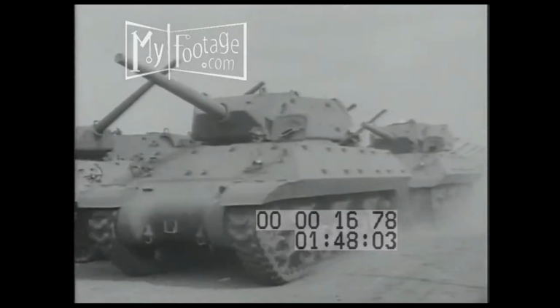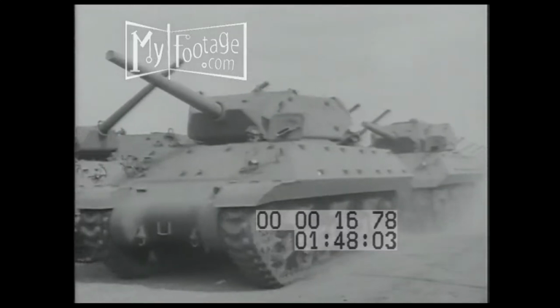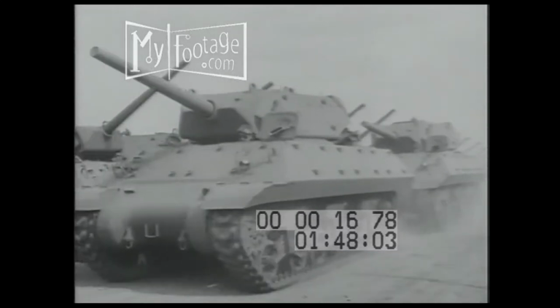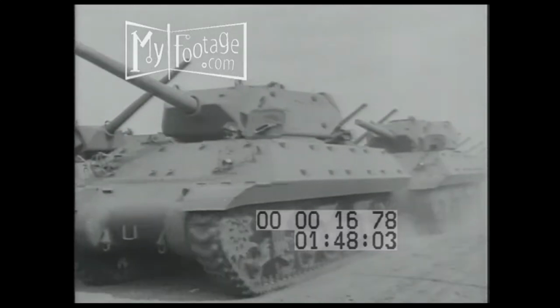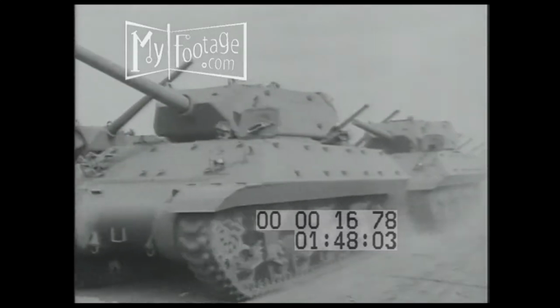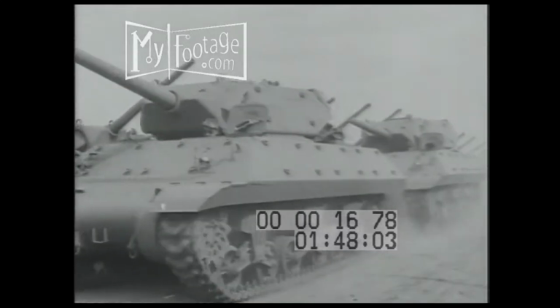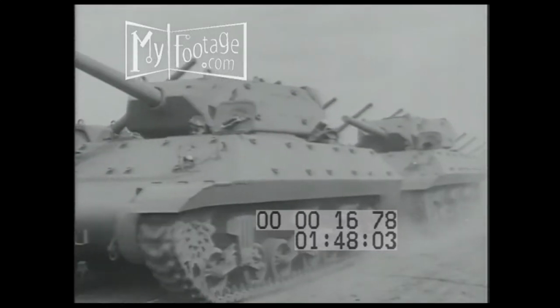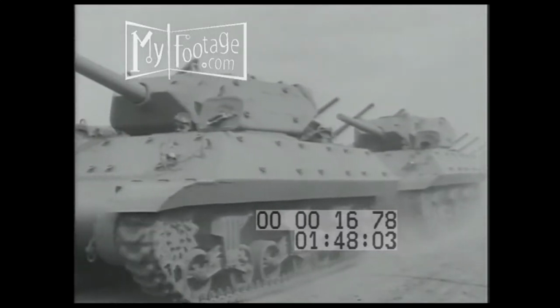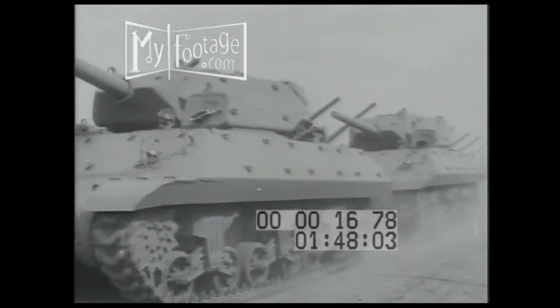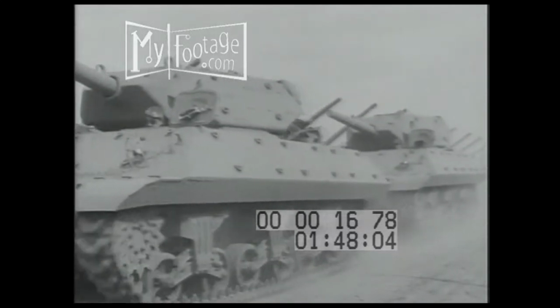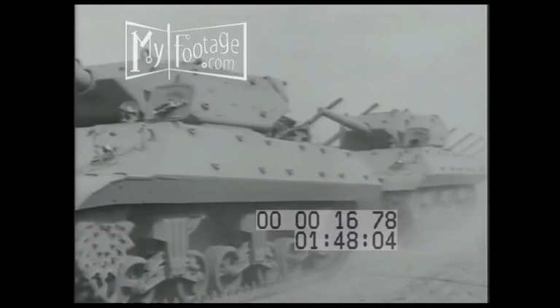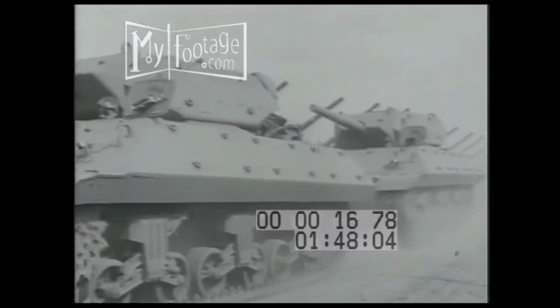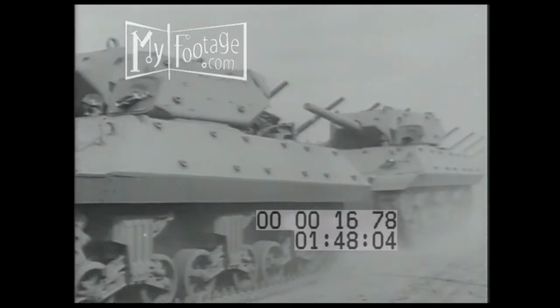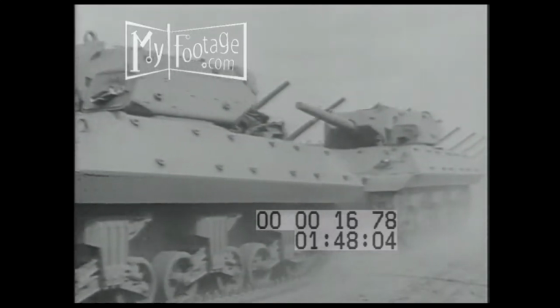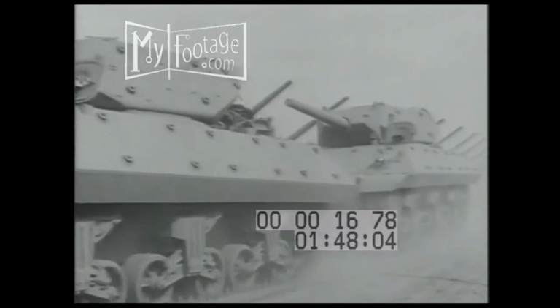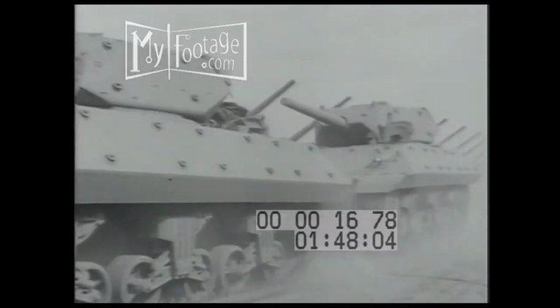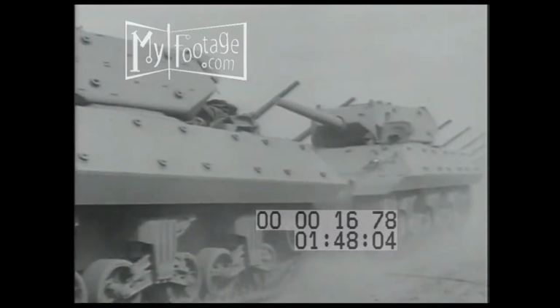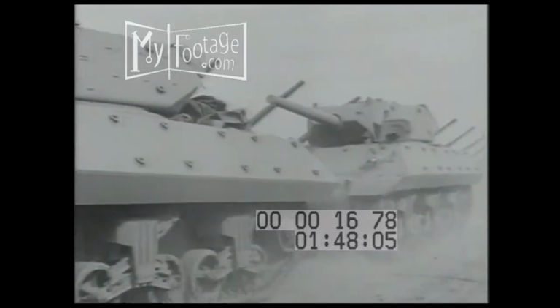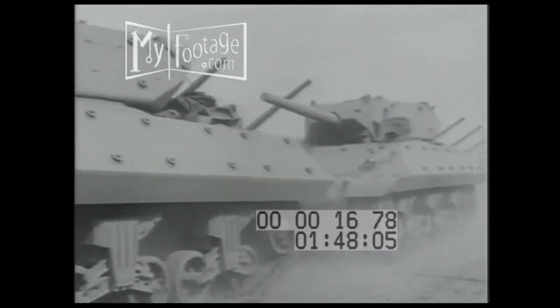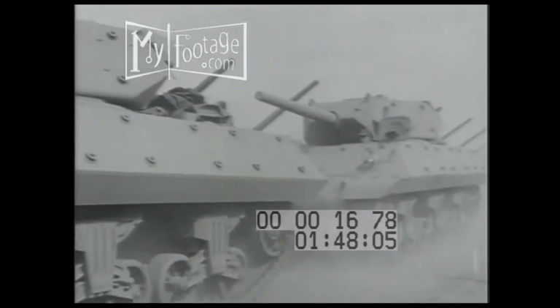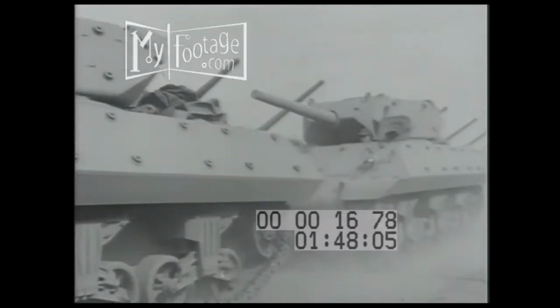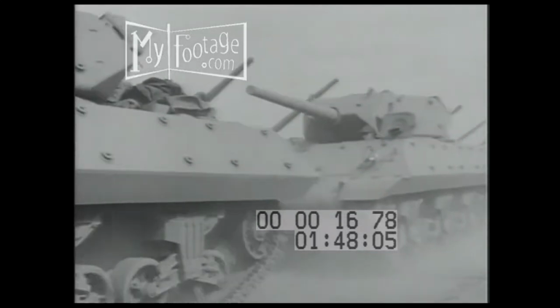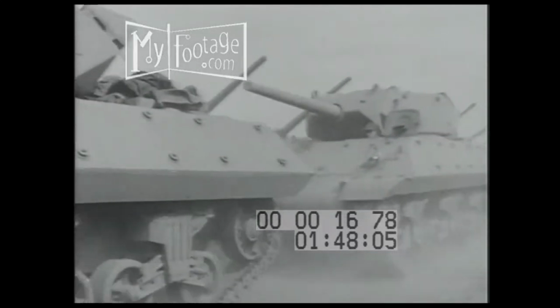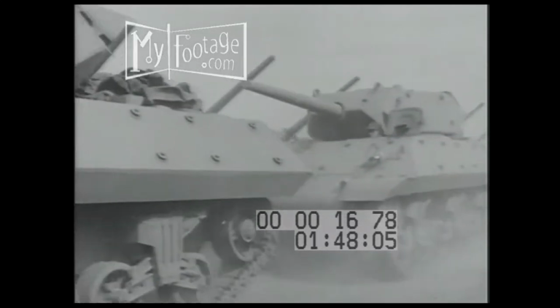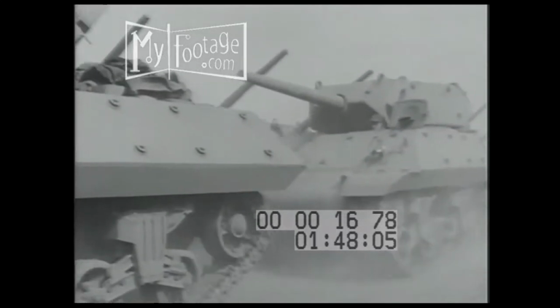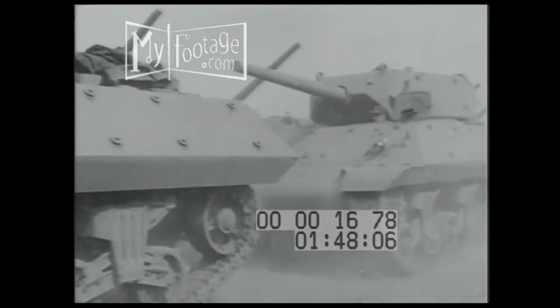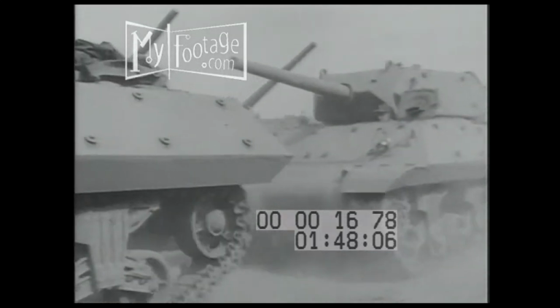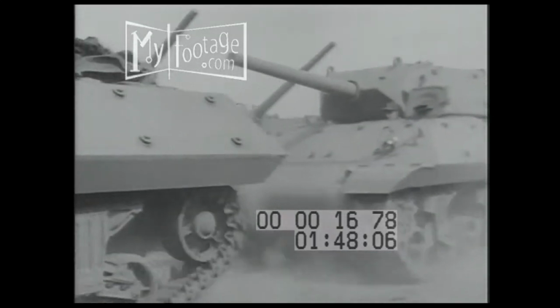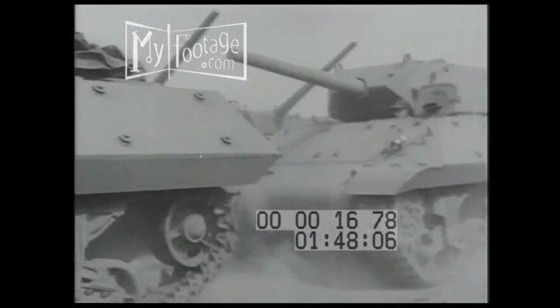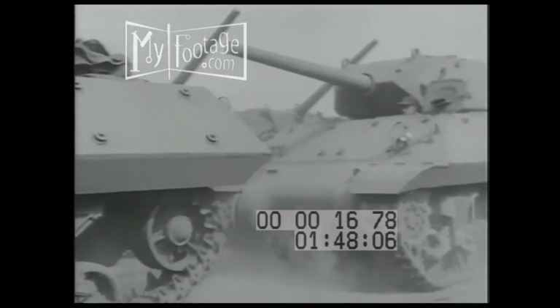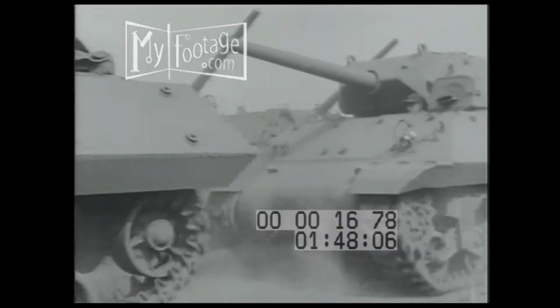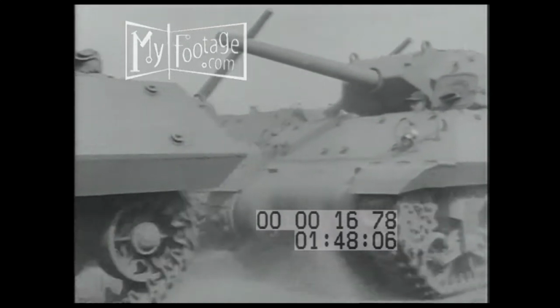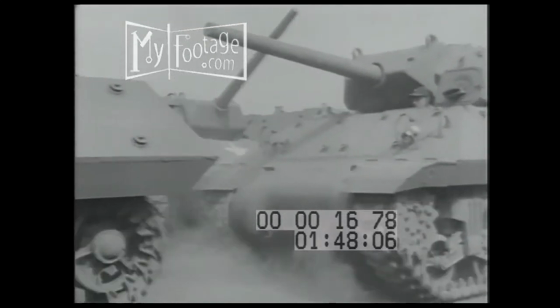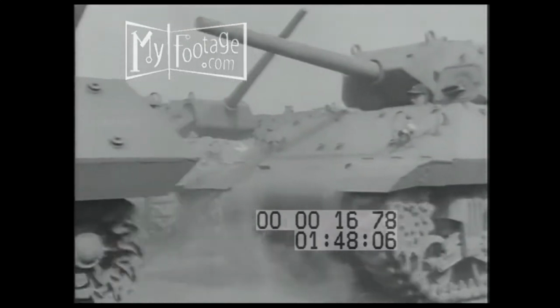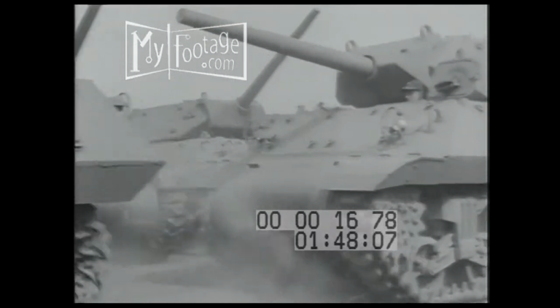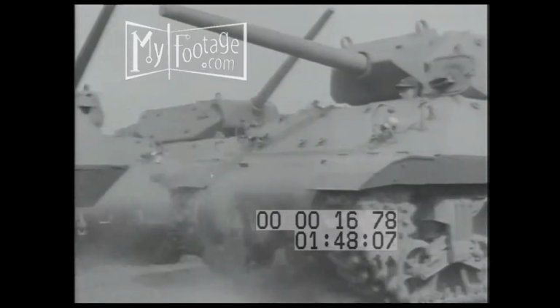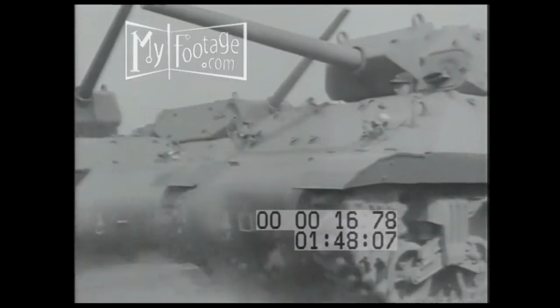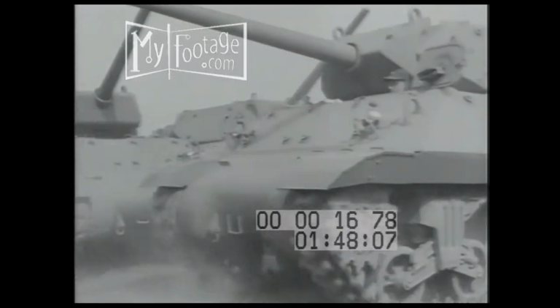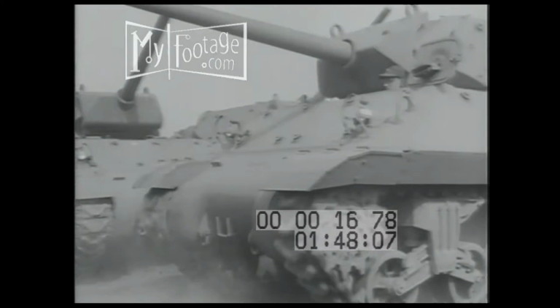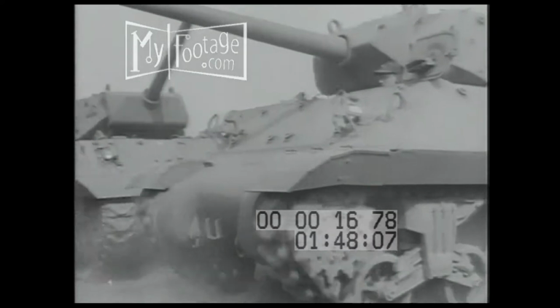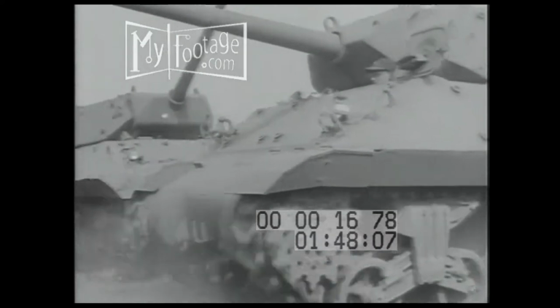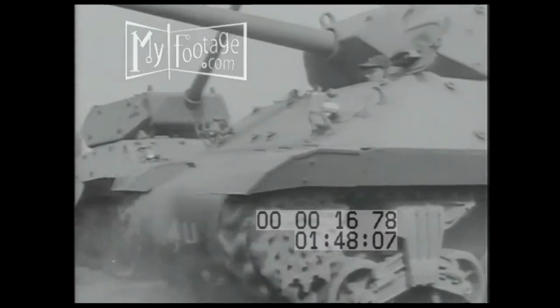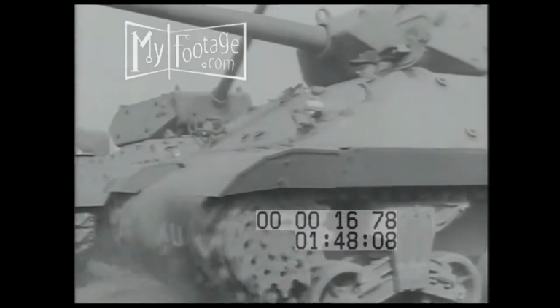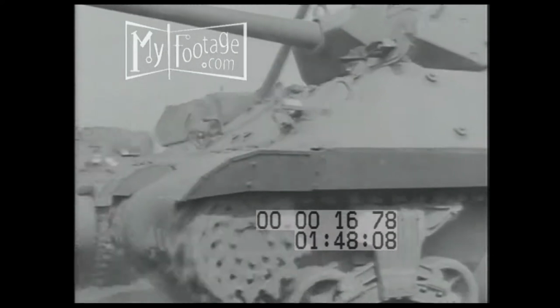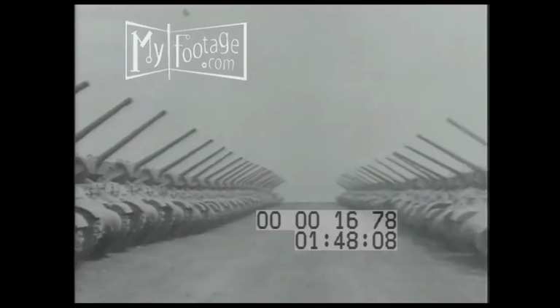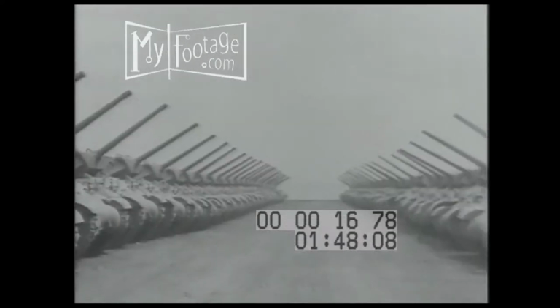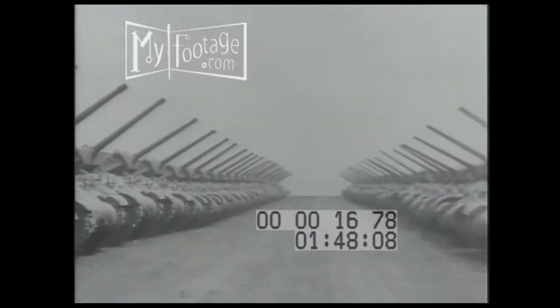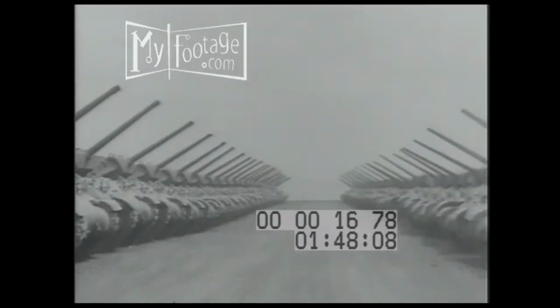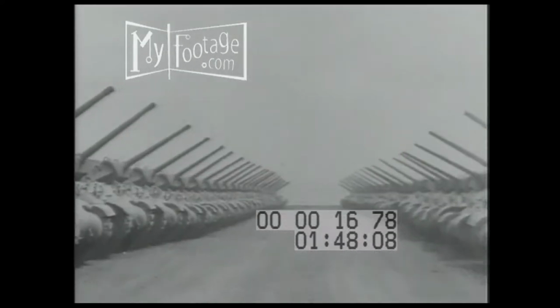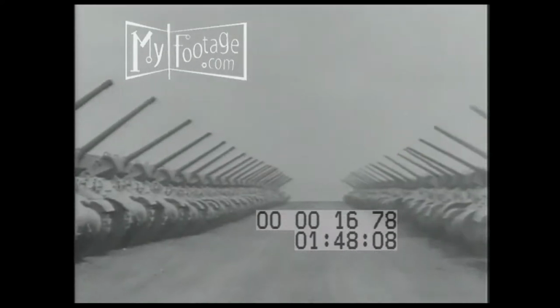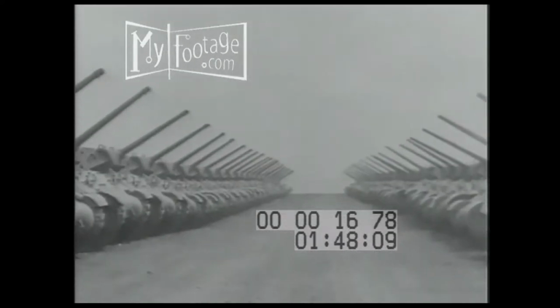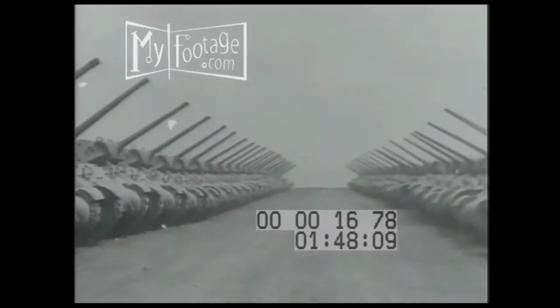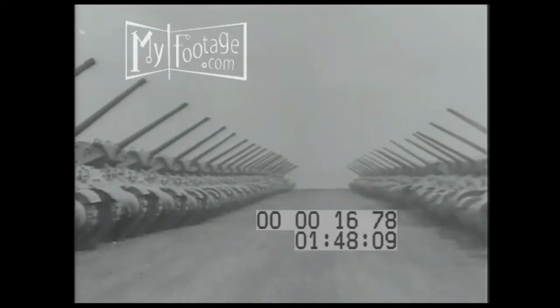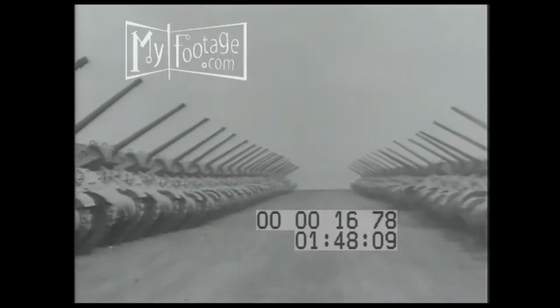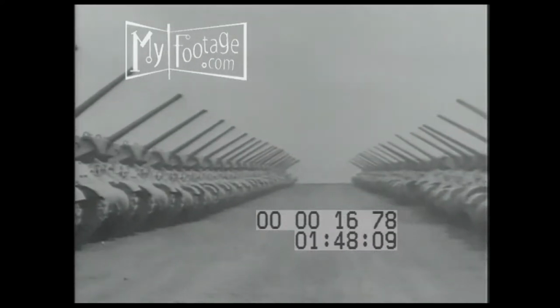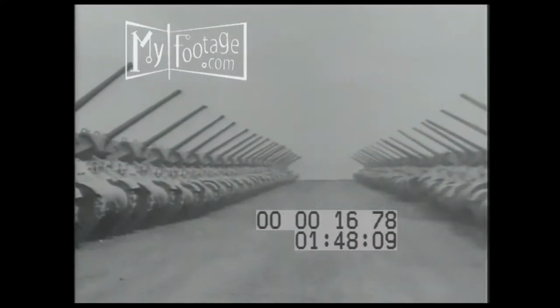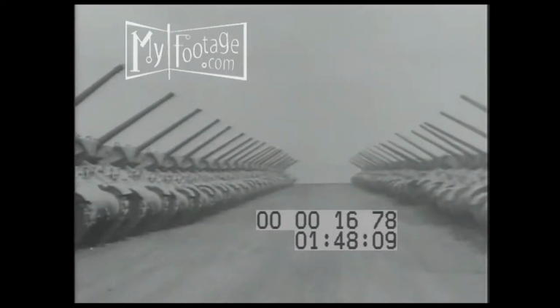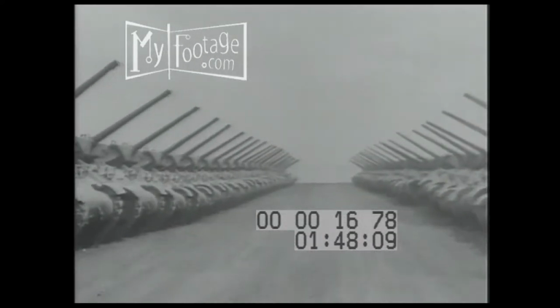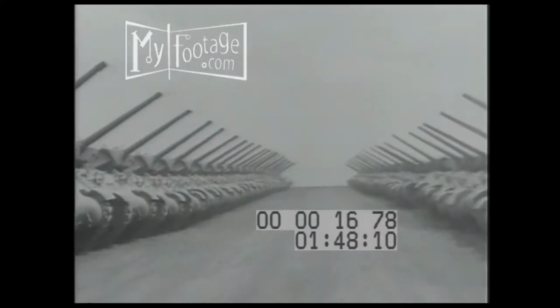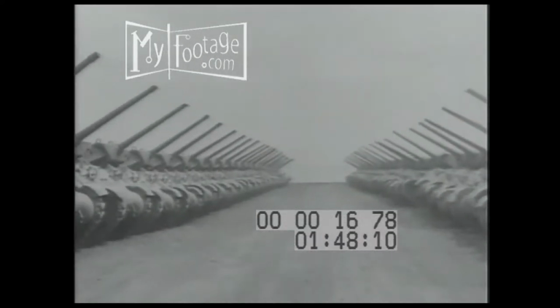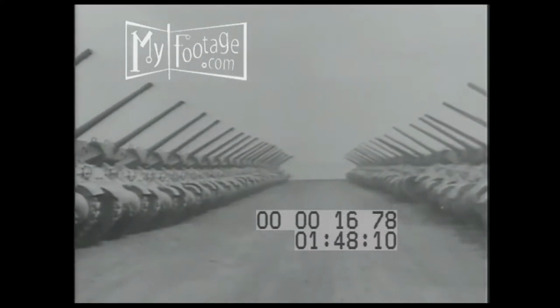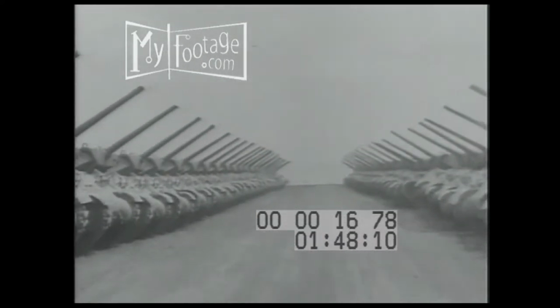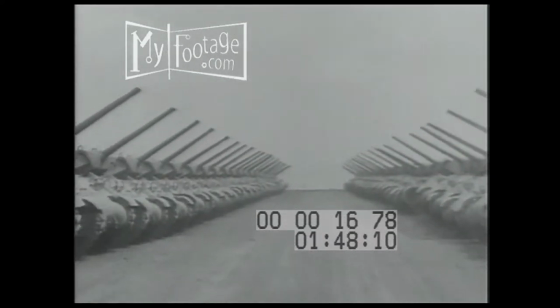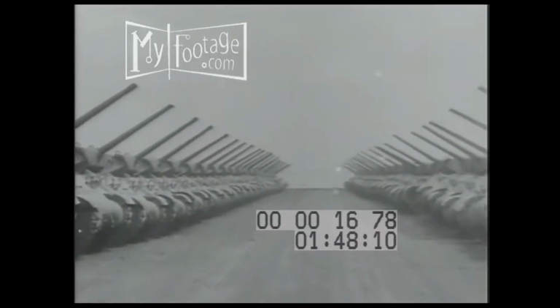Factories deliver in increasing numbers the tank destroyers — swift, mobile artillery pieces designed to be the nemesis of enemy tanks.